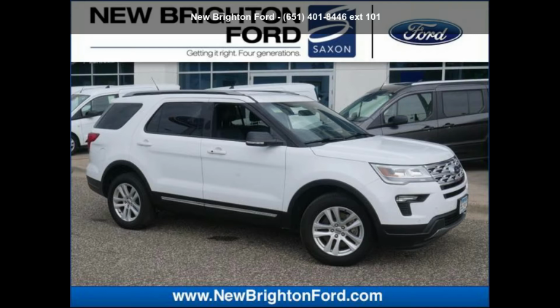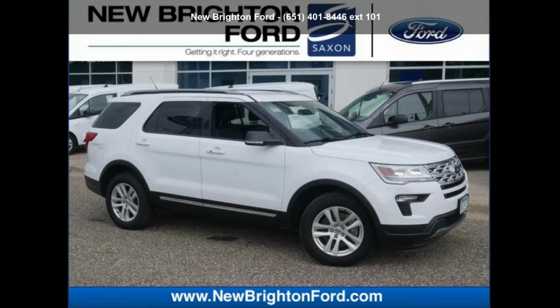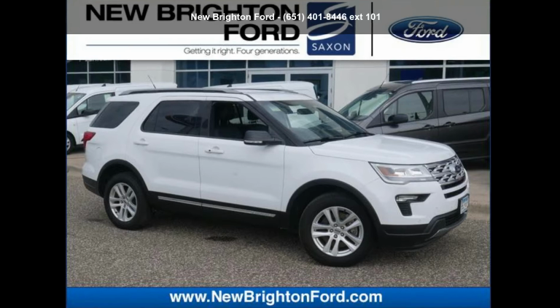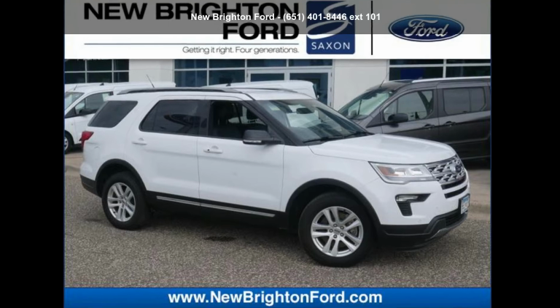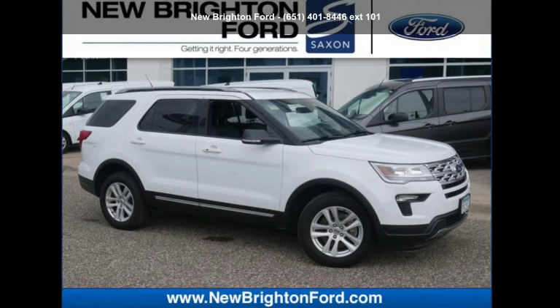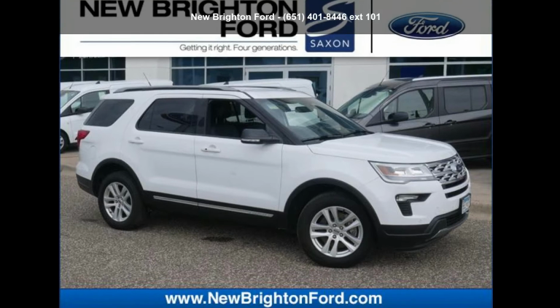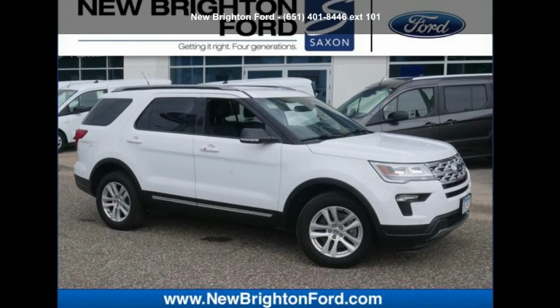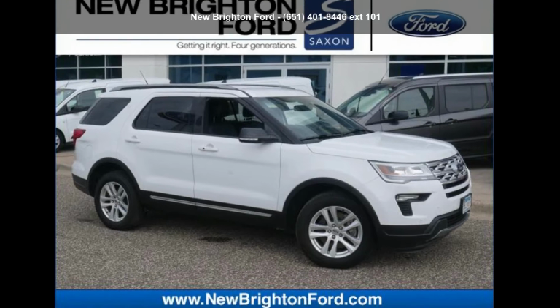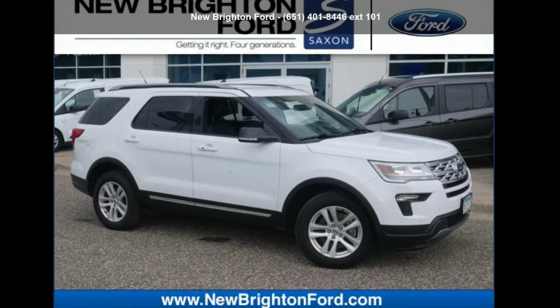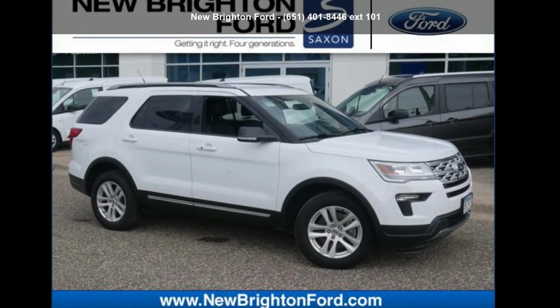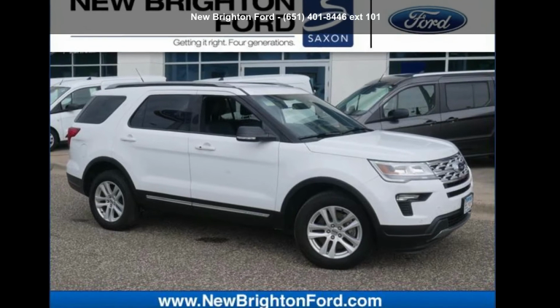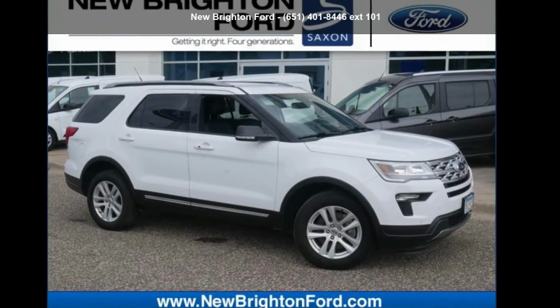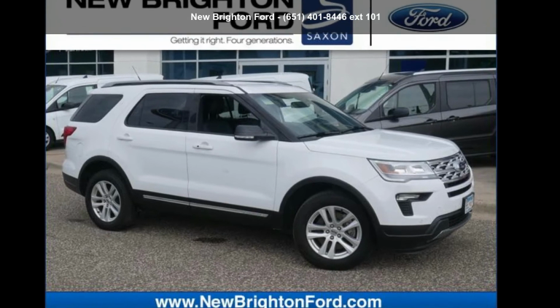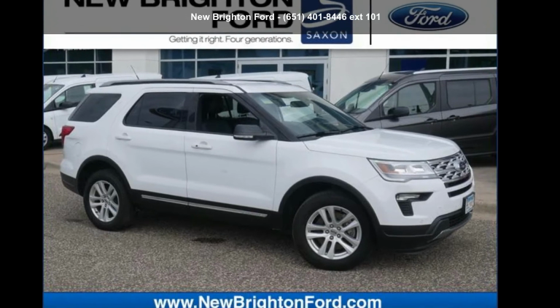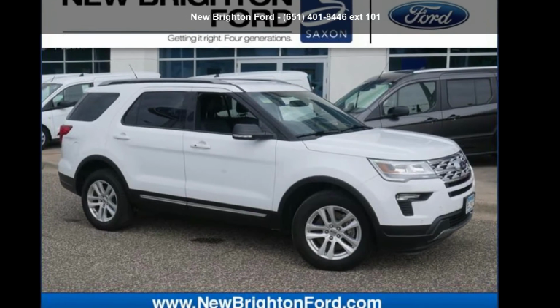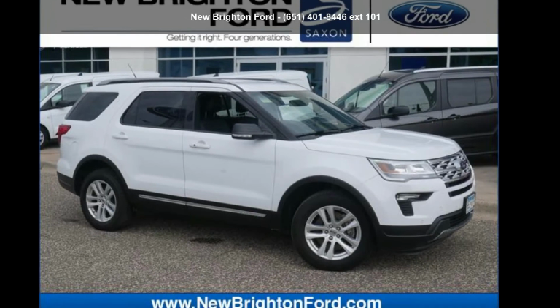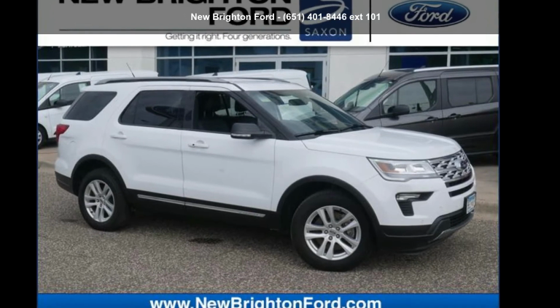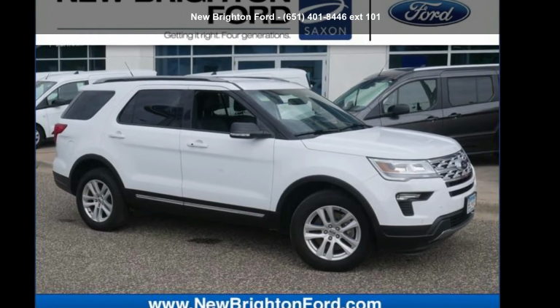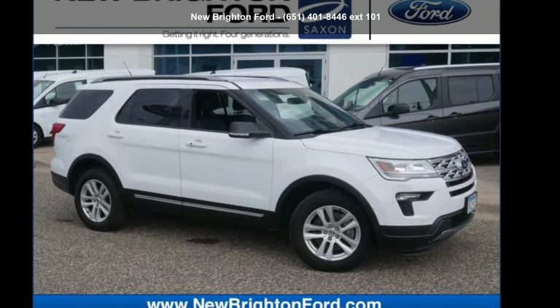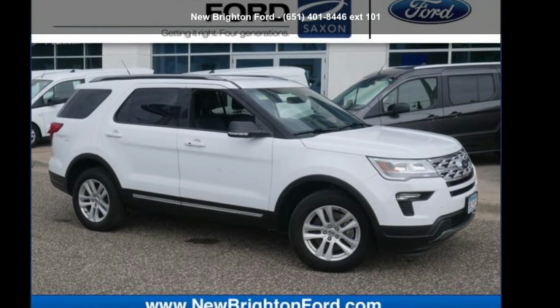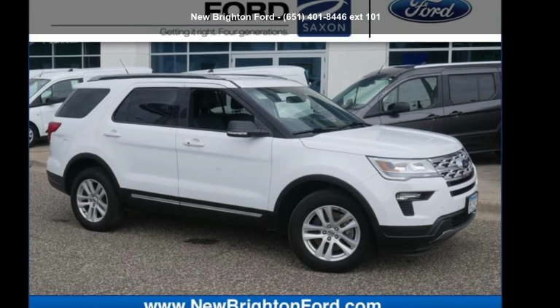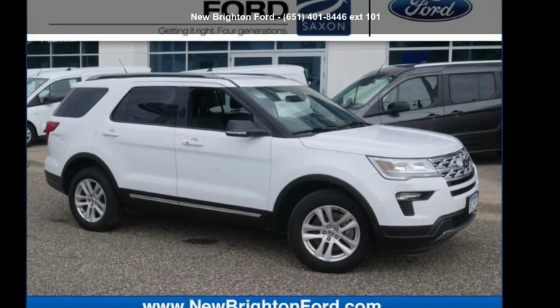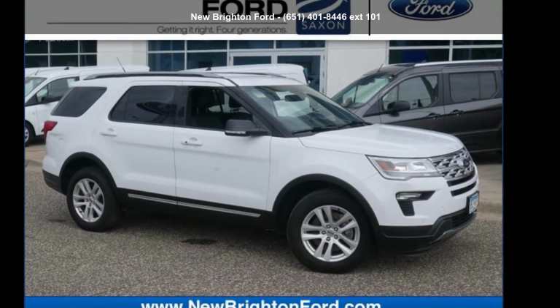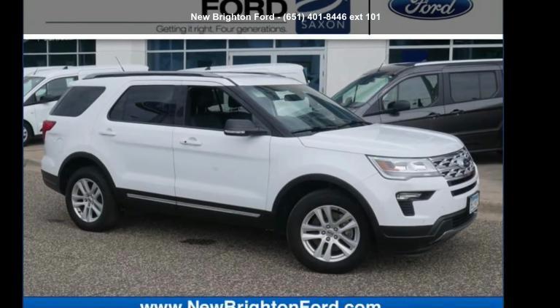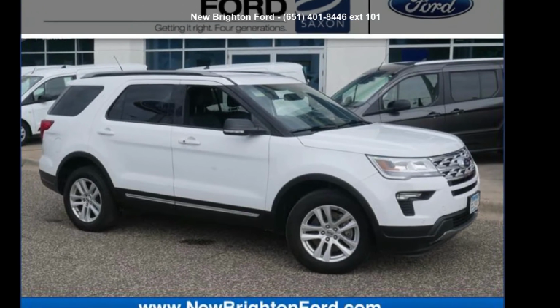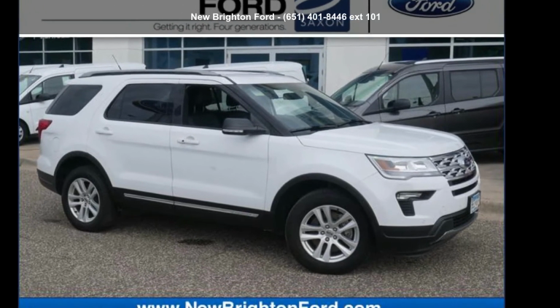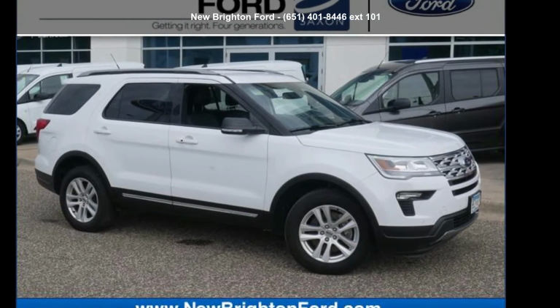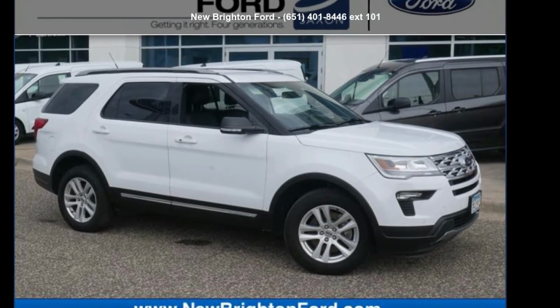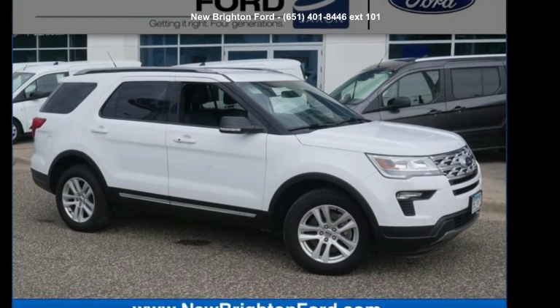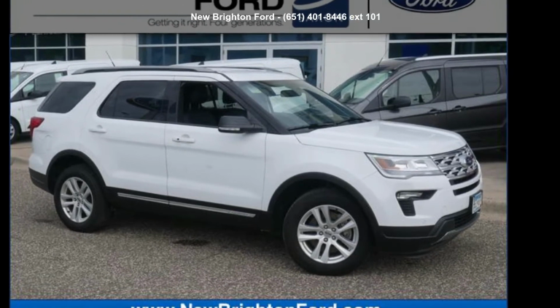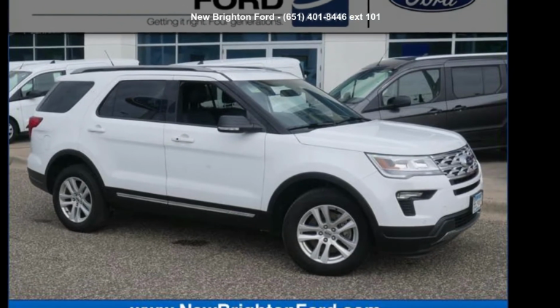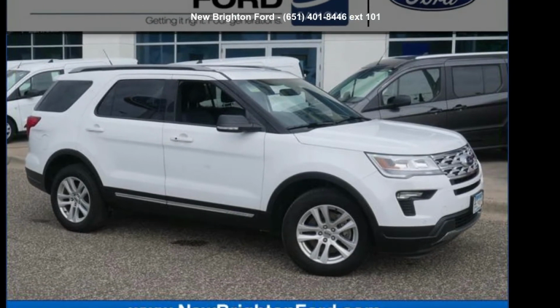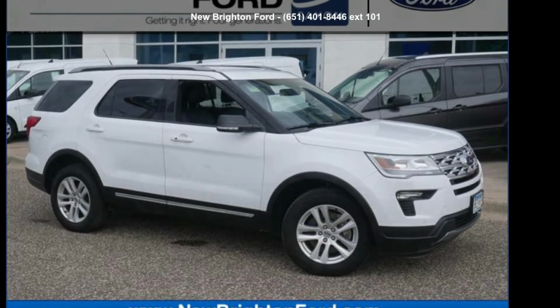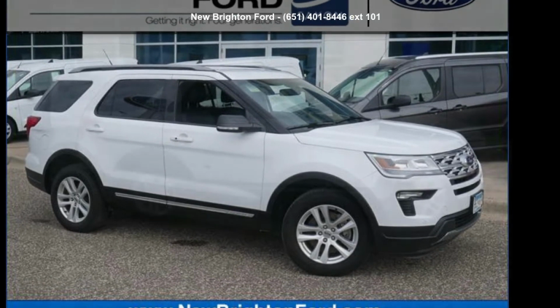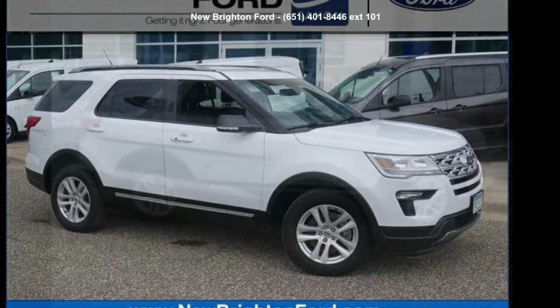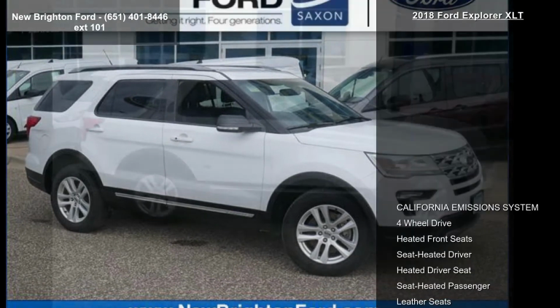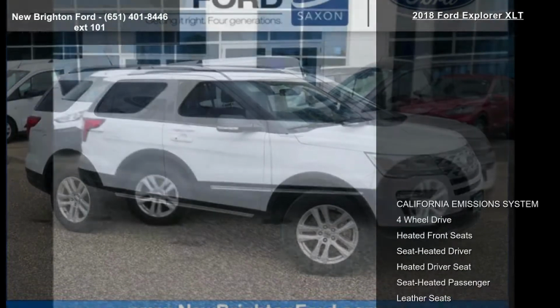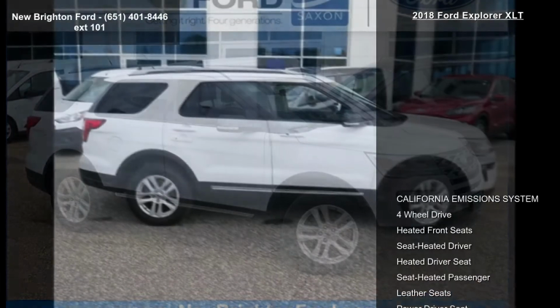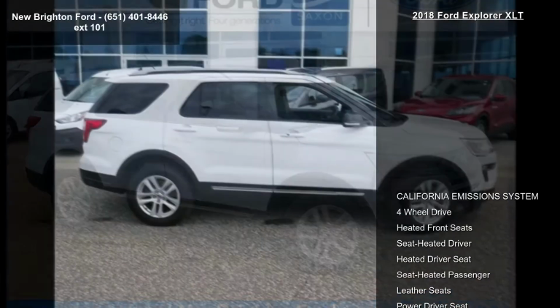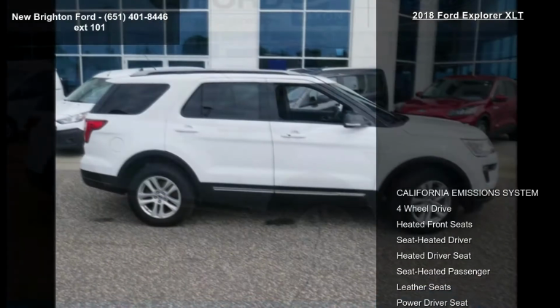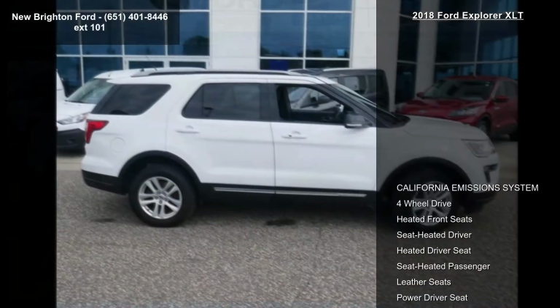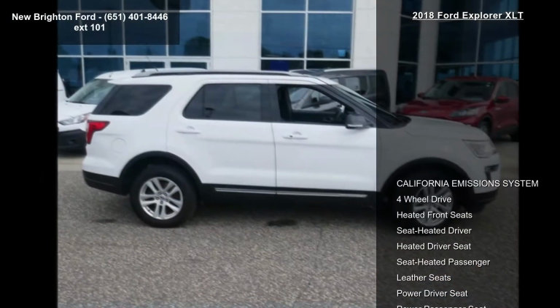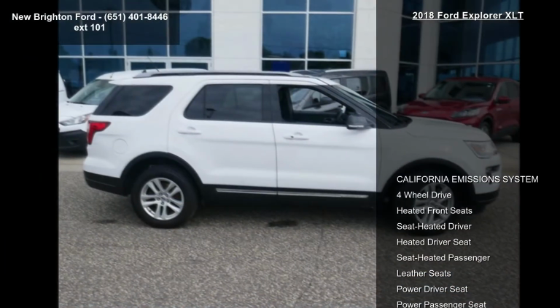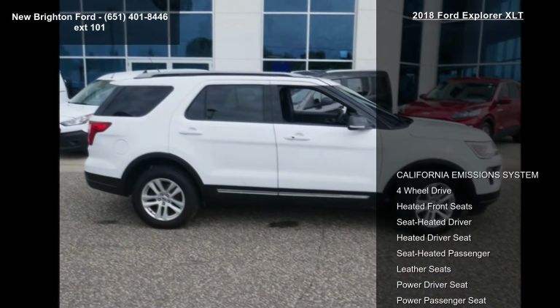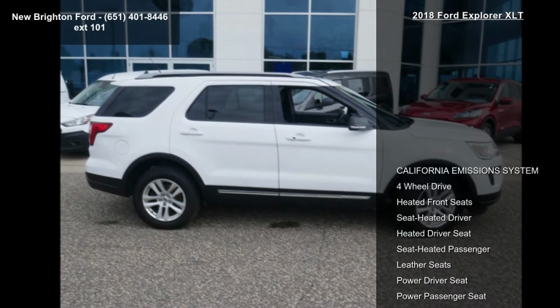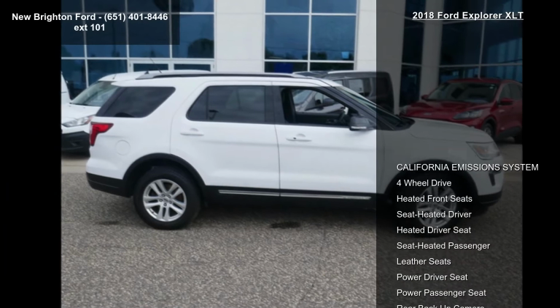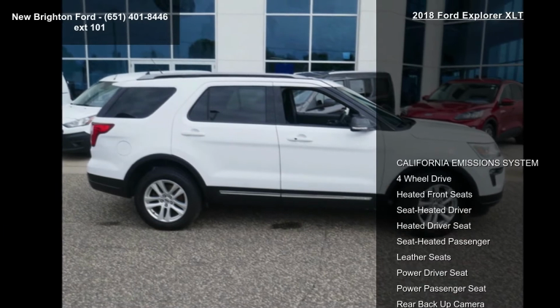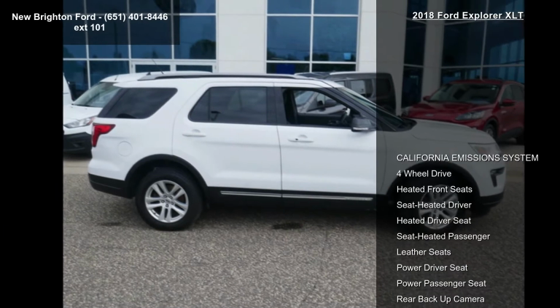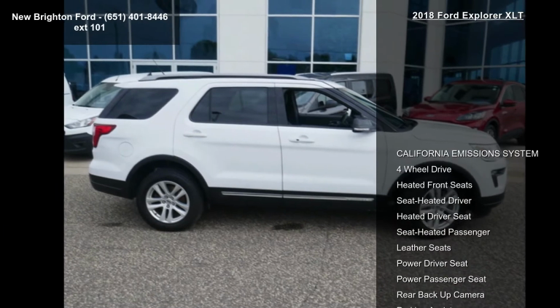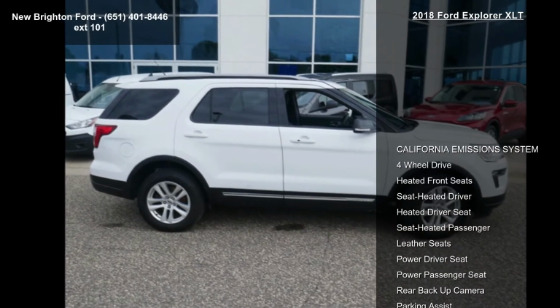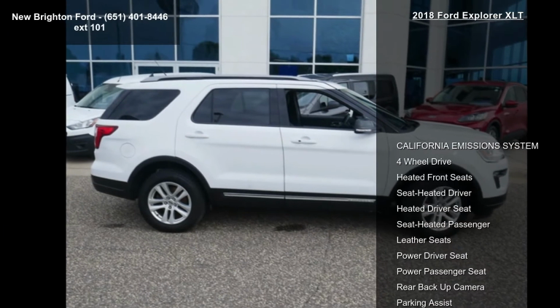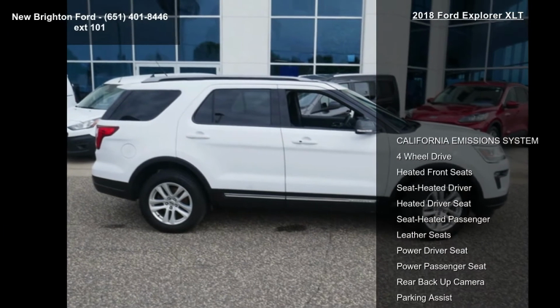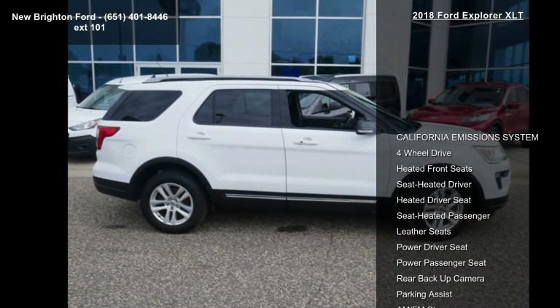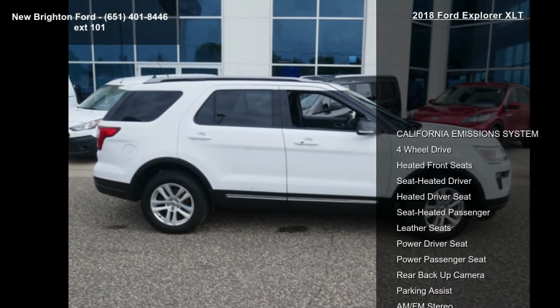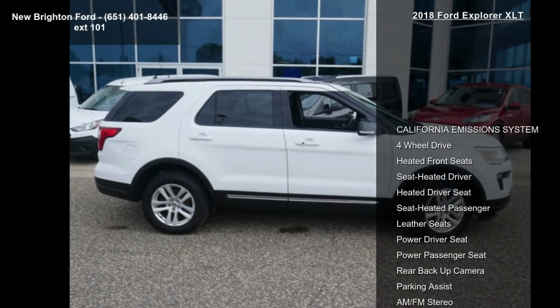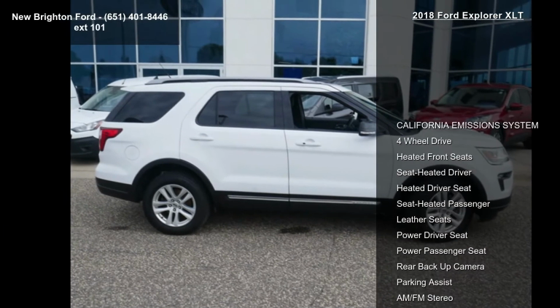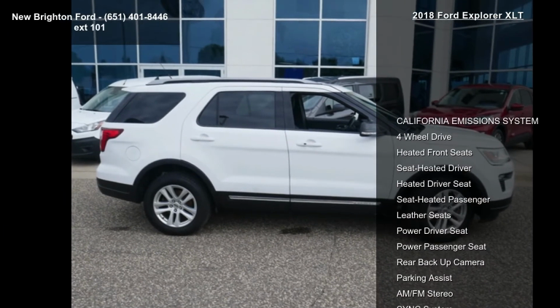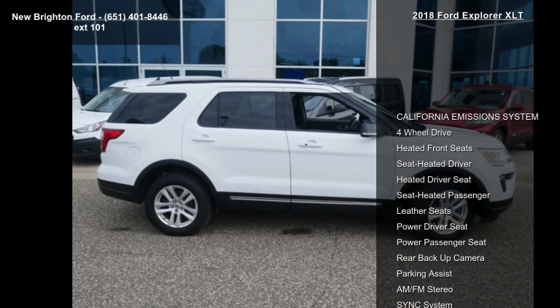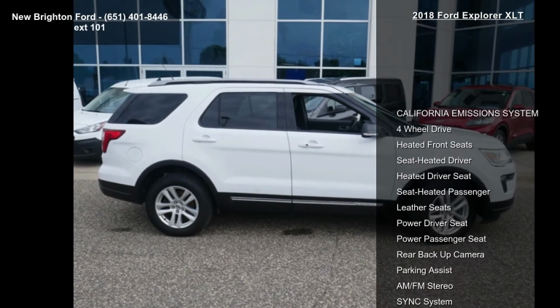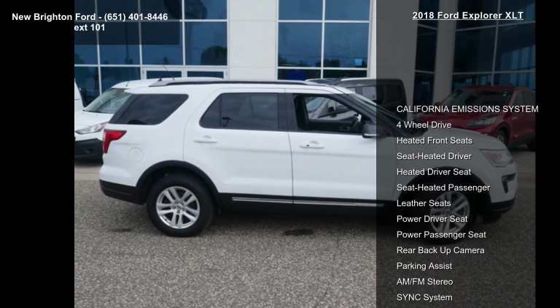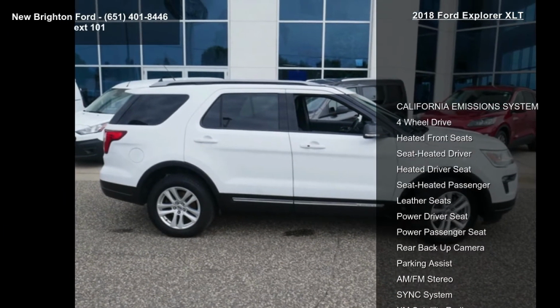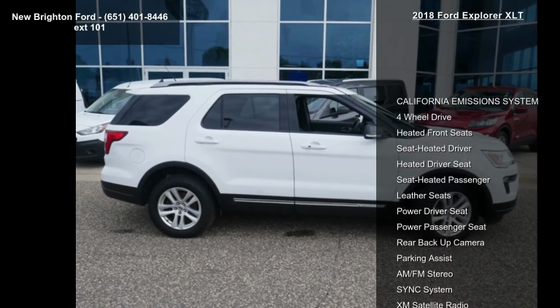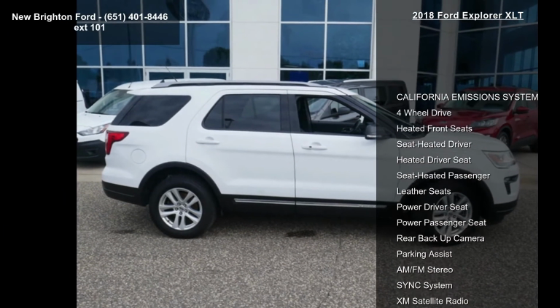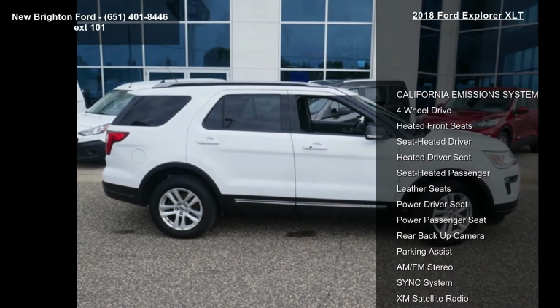Step into the Ford 2018 Explorer XLT. If you are looking for a first-rate auto, this one could be yours today.